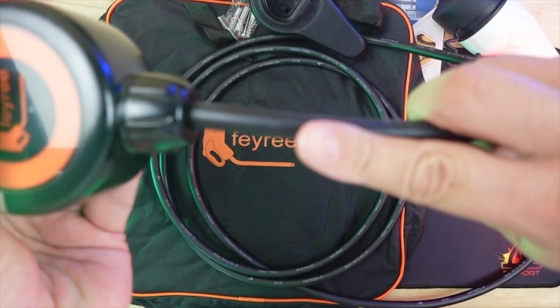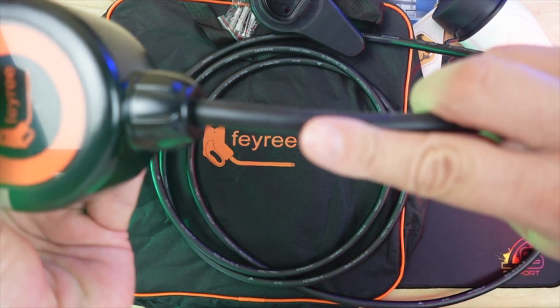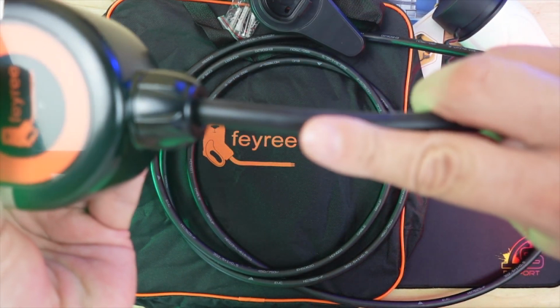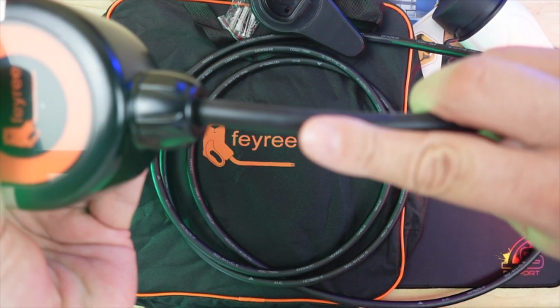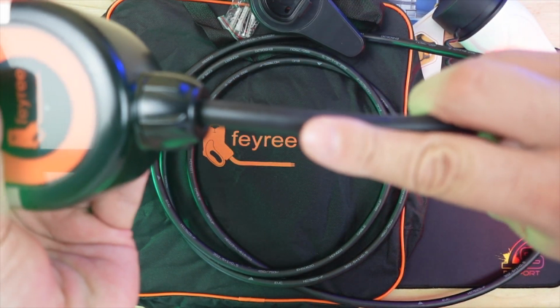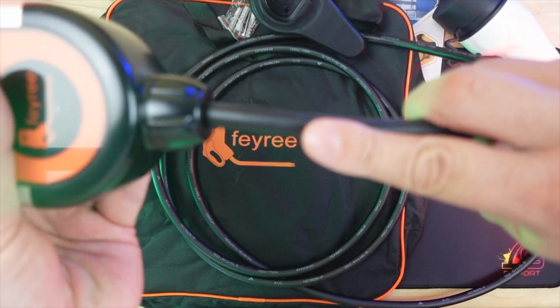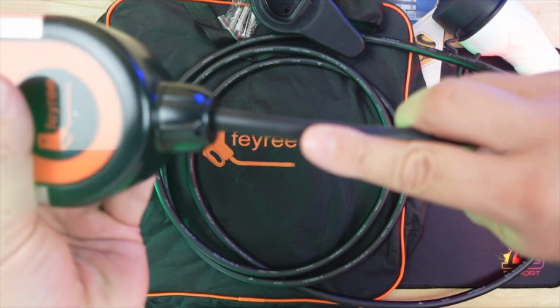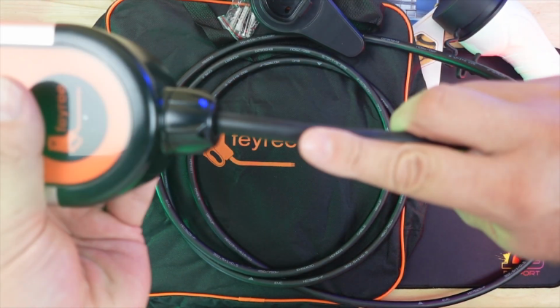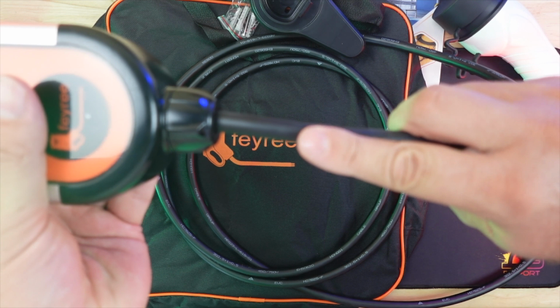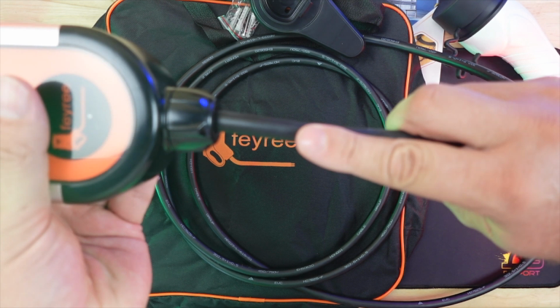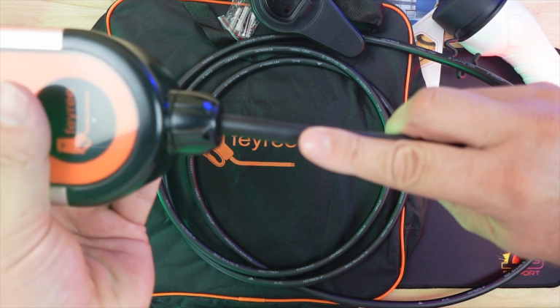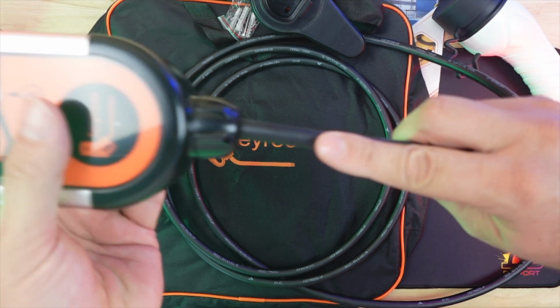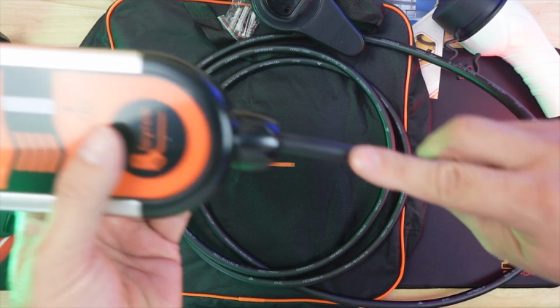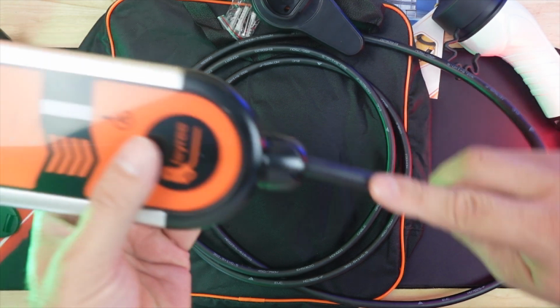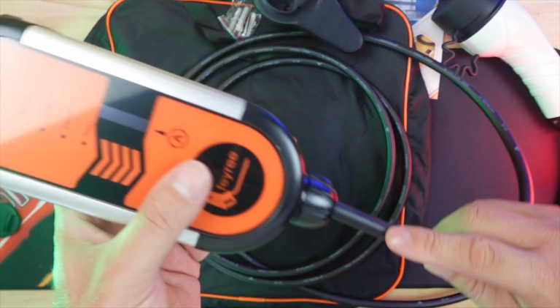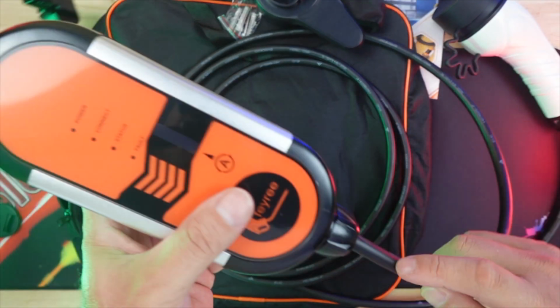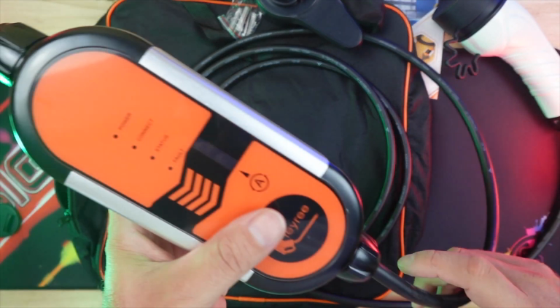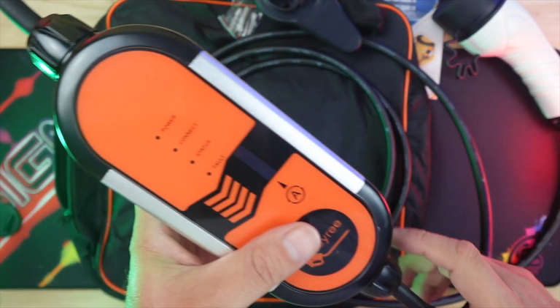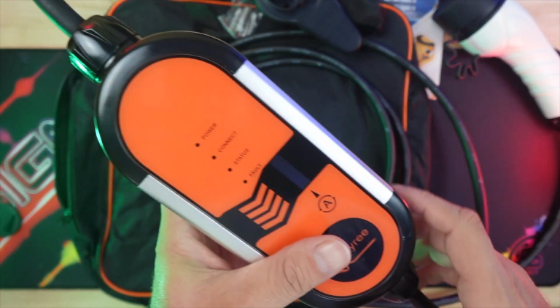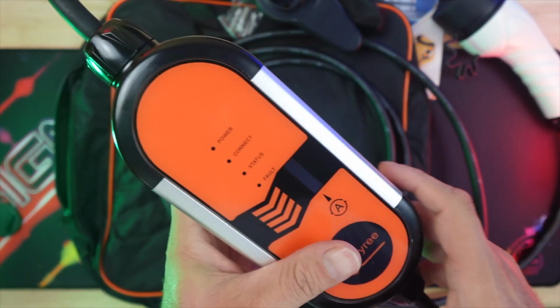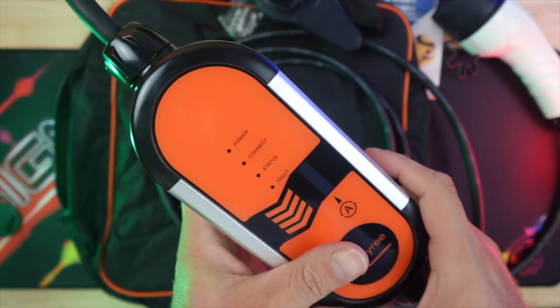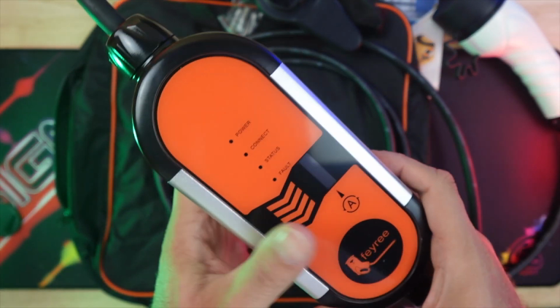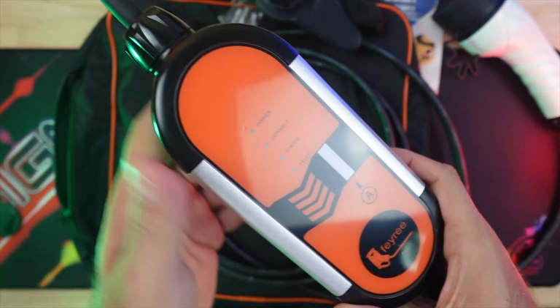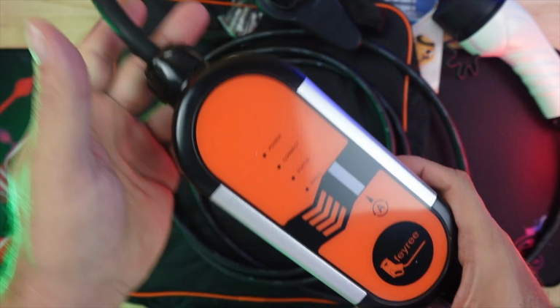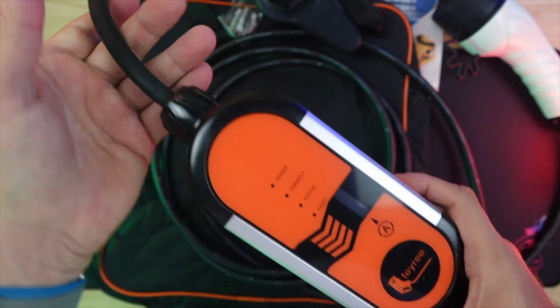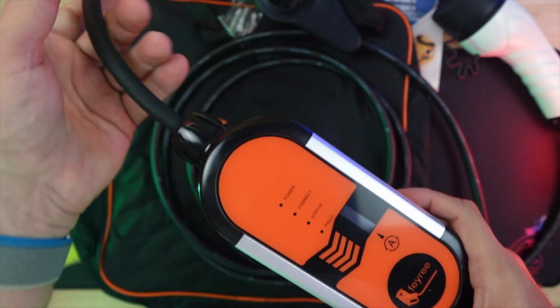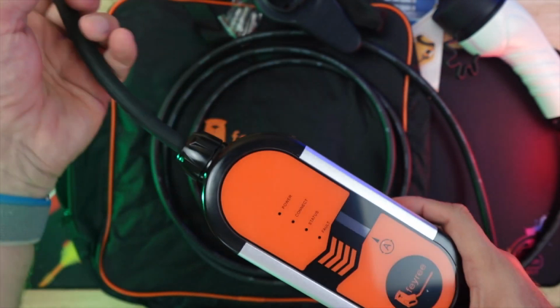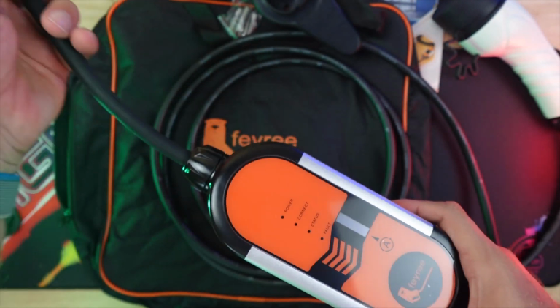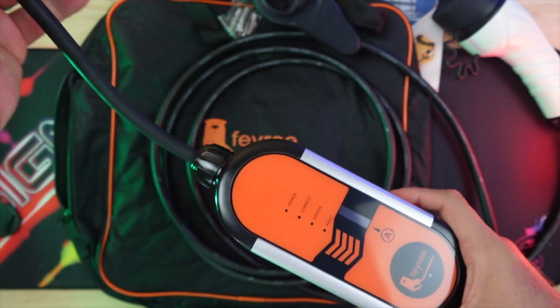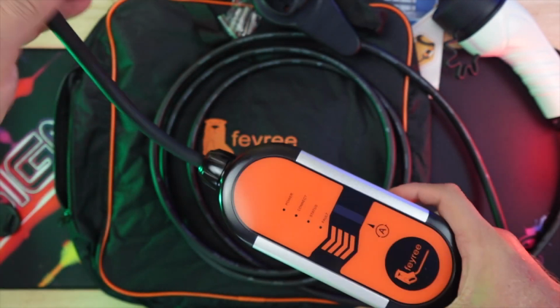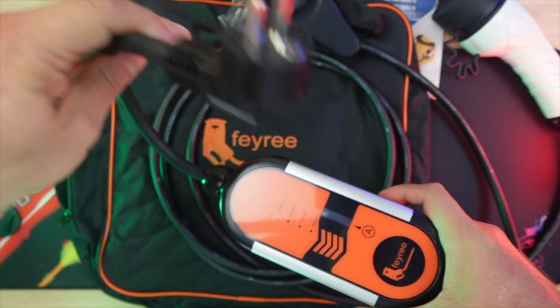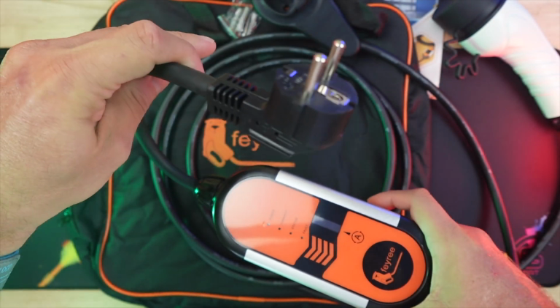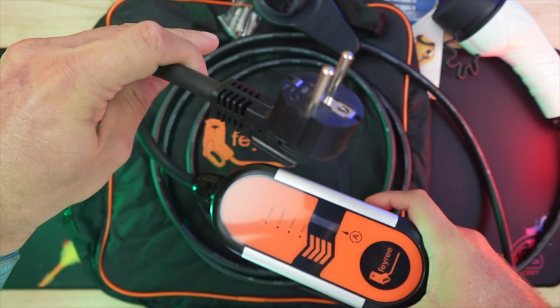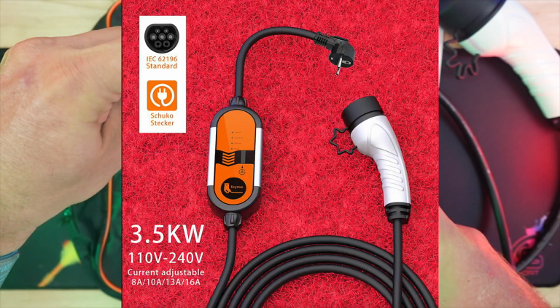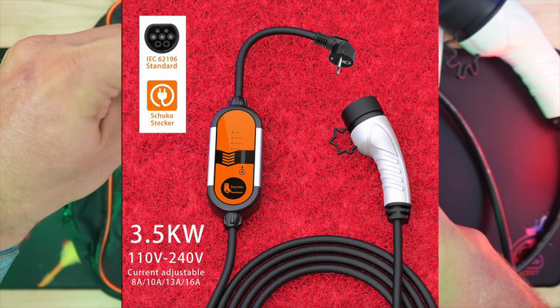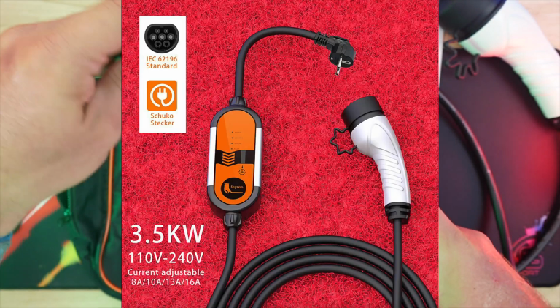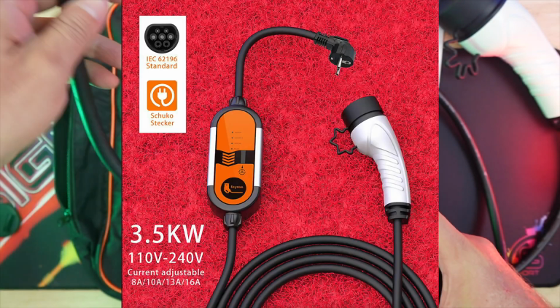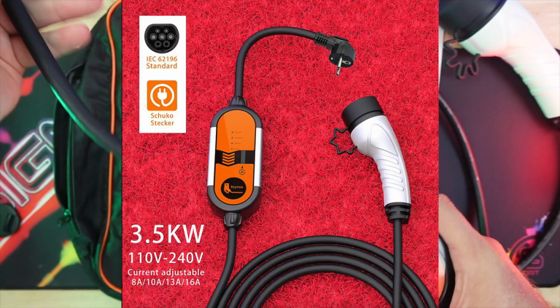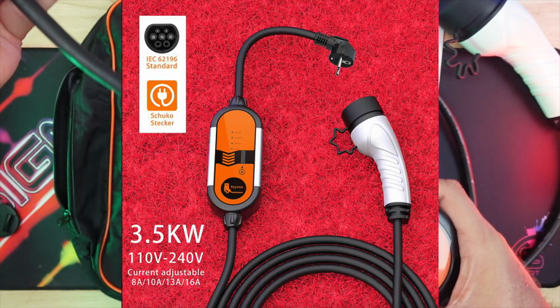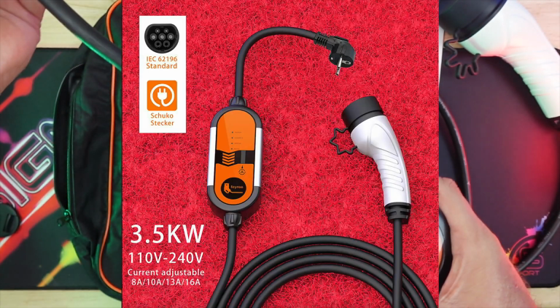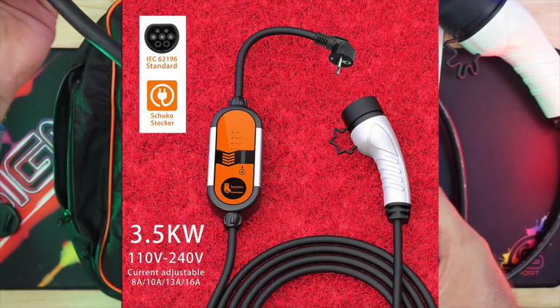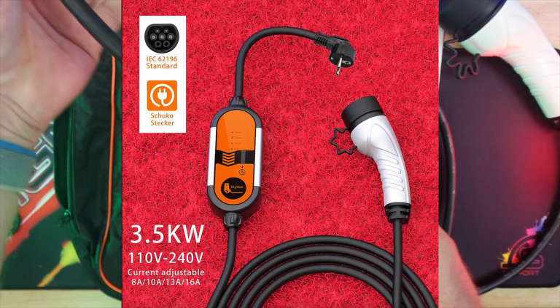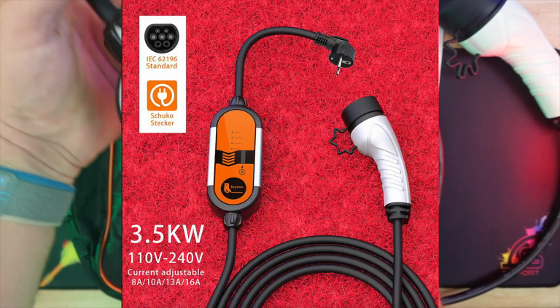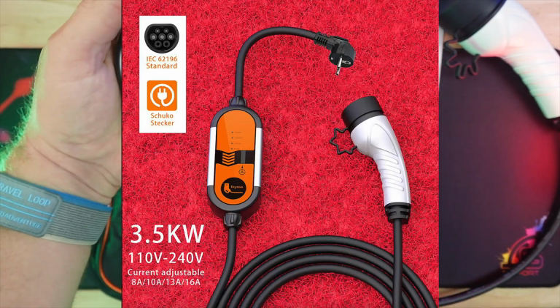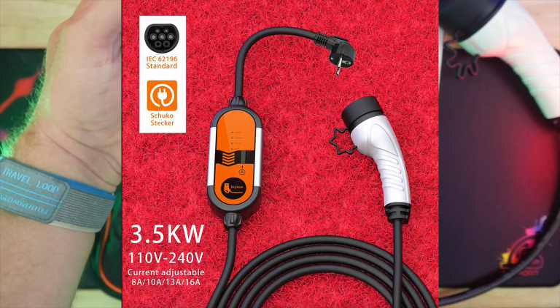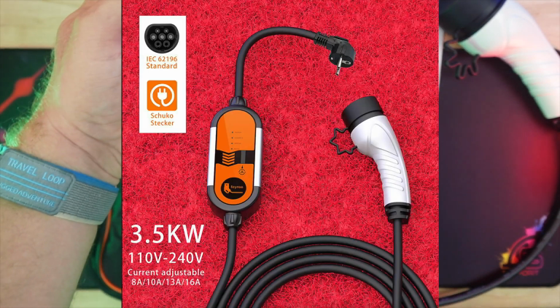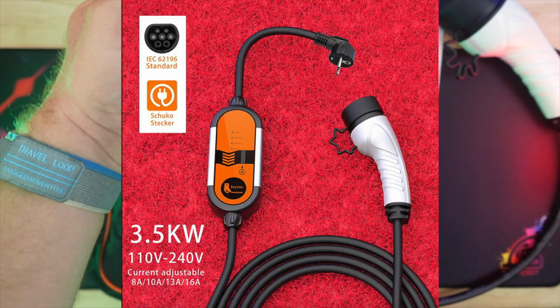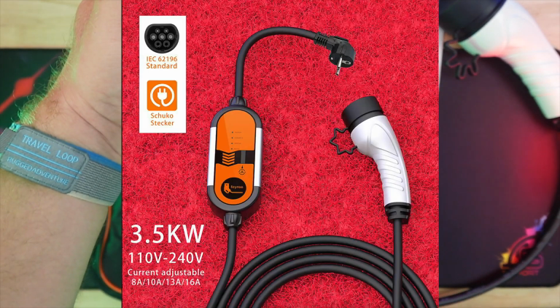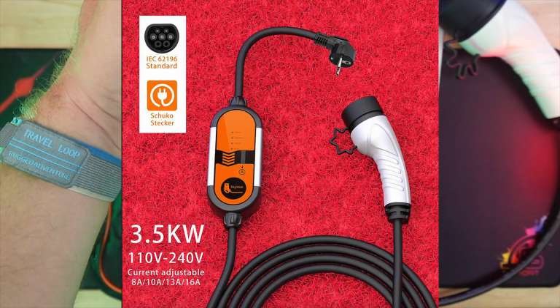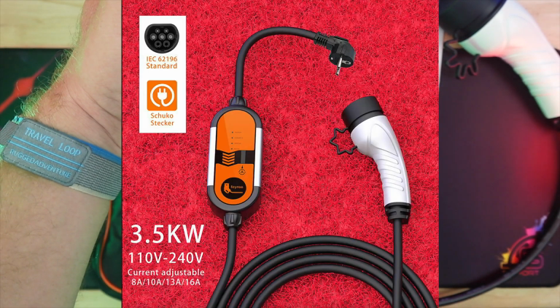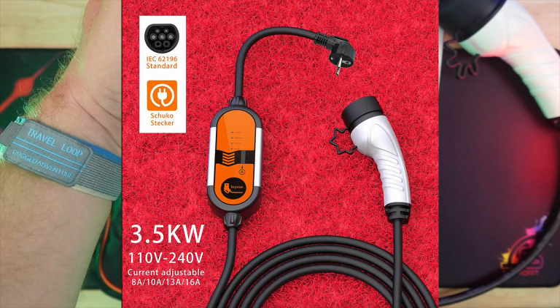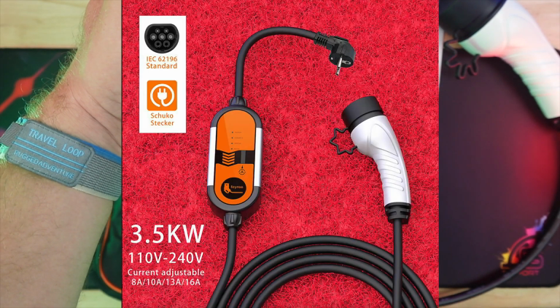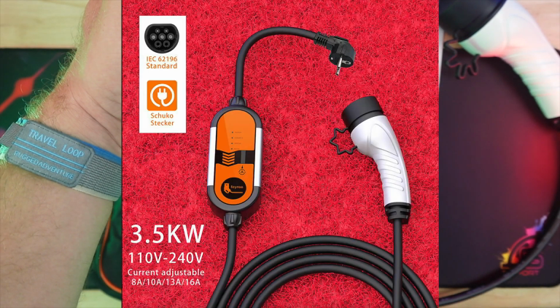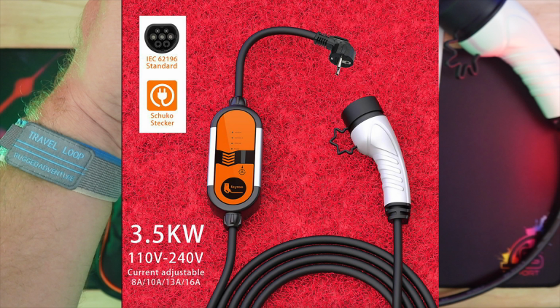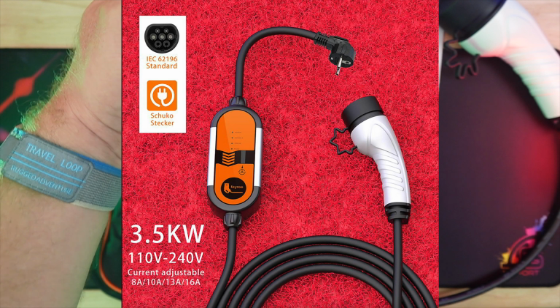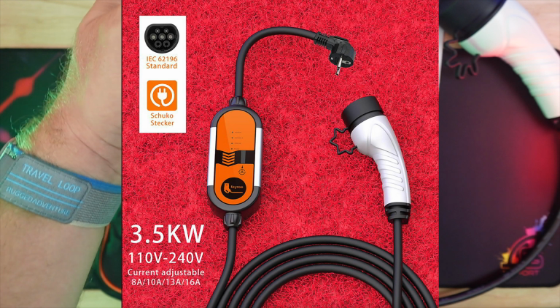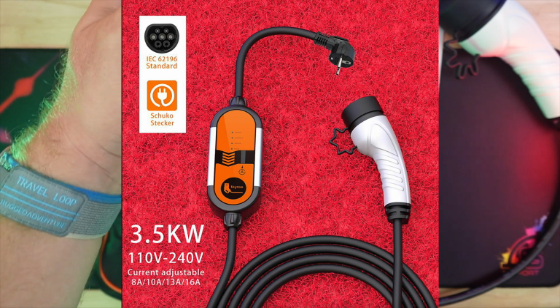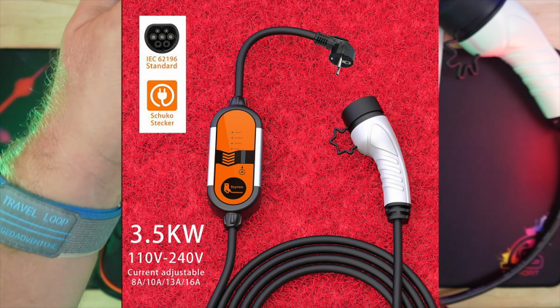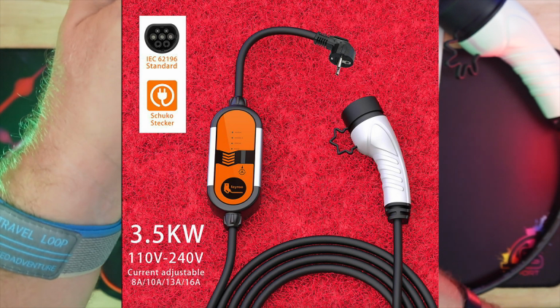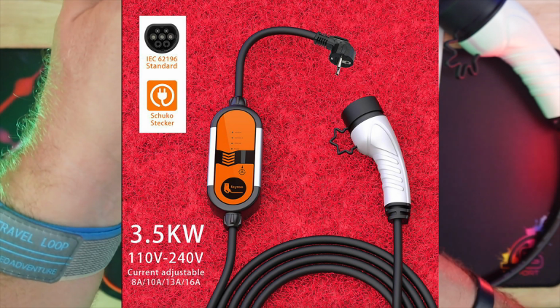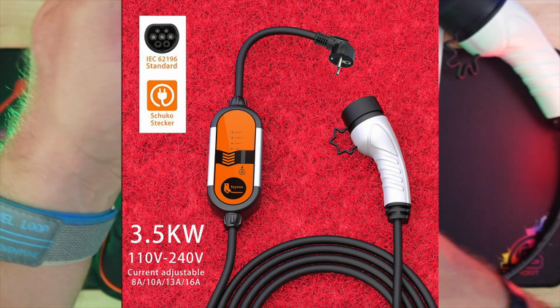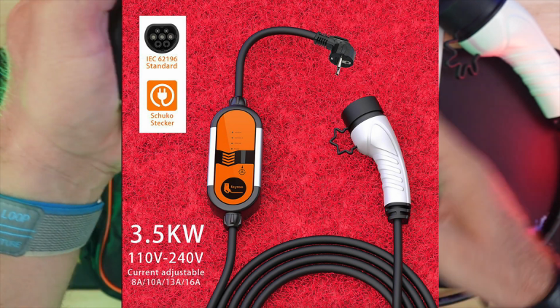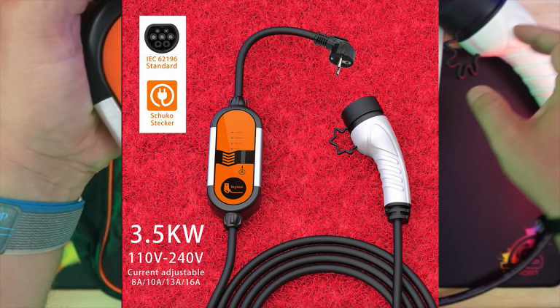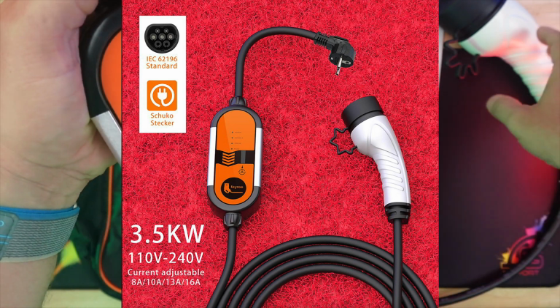This charger can boost up to 240V and 16A, offering a rapid charge rate of 3.5 kW per hour.